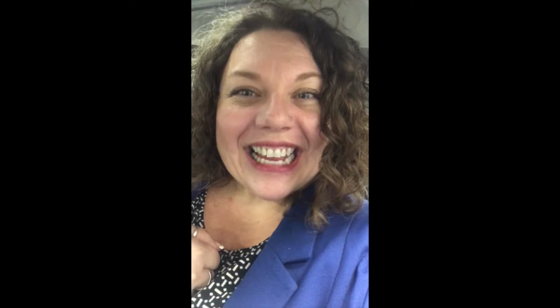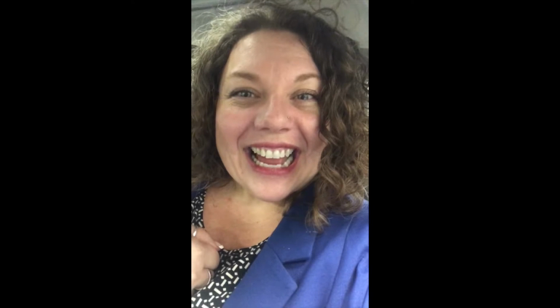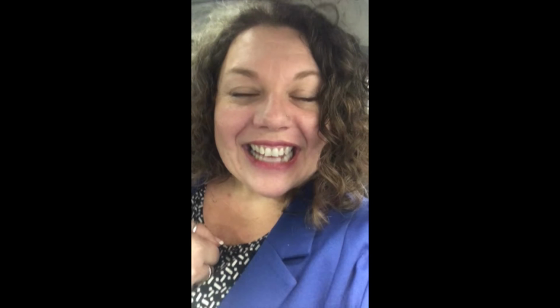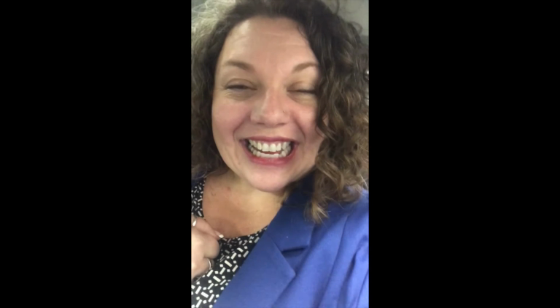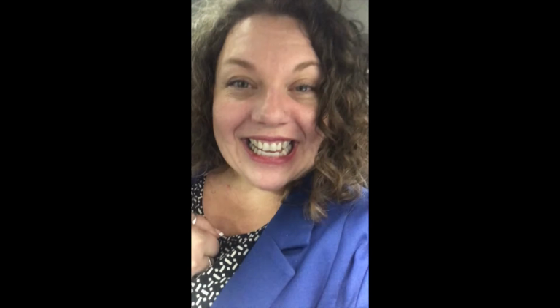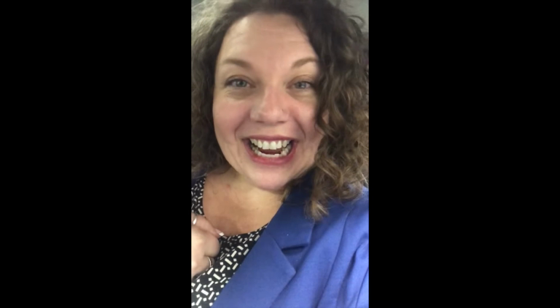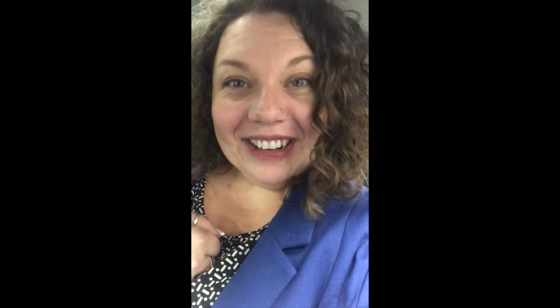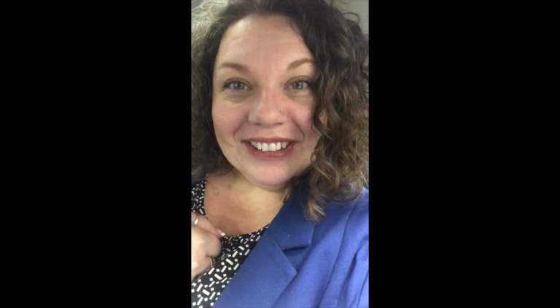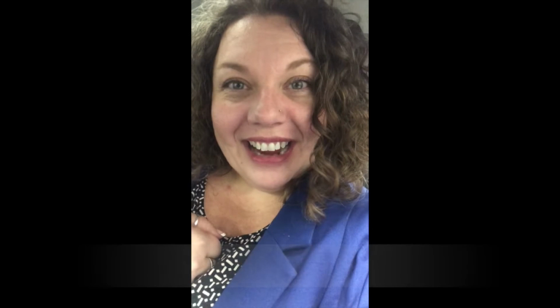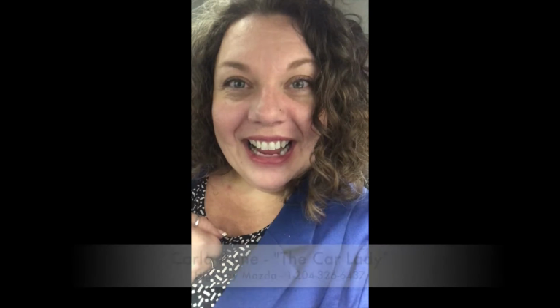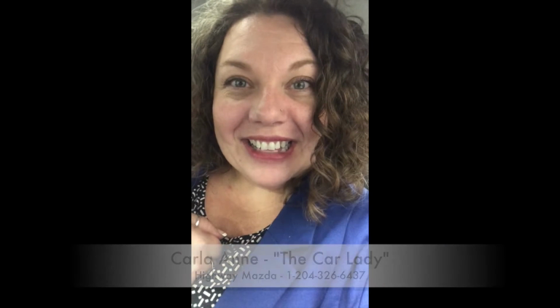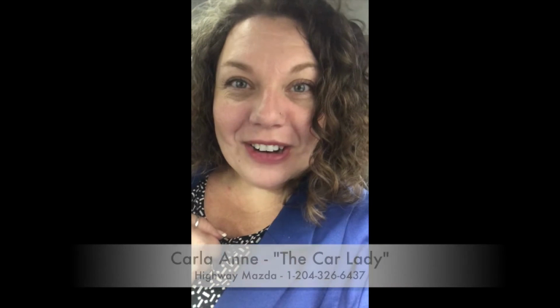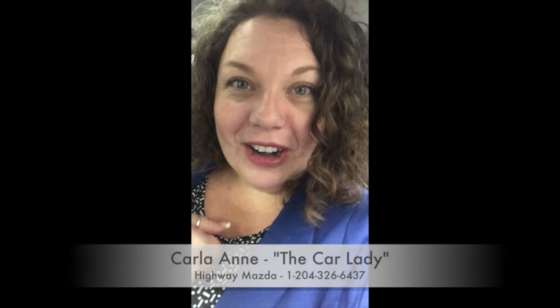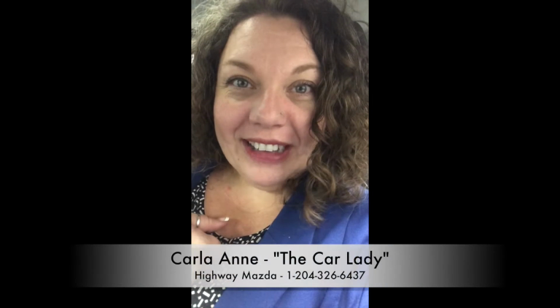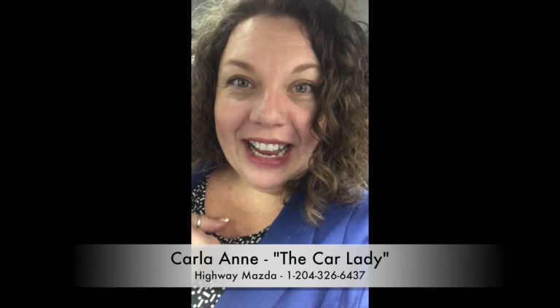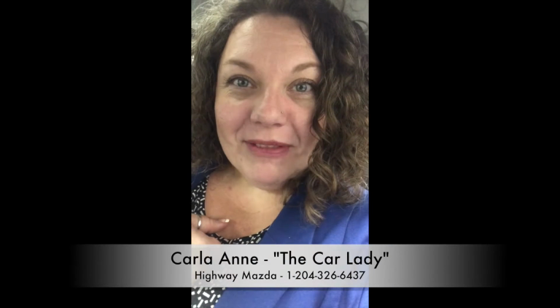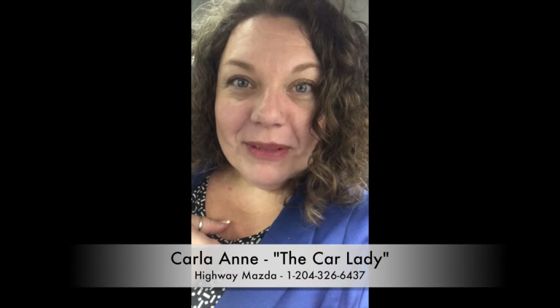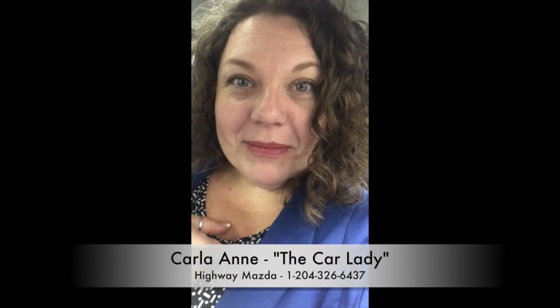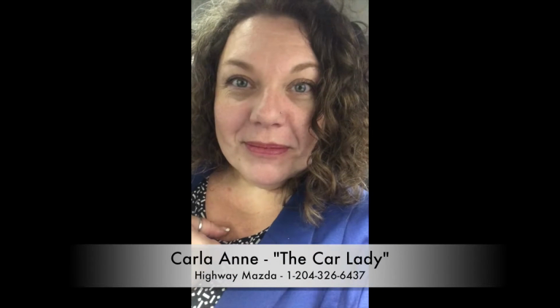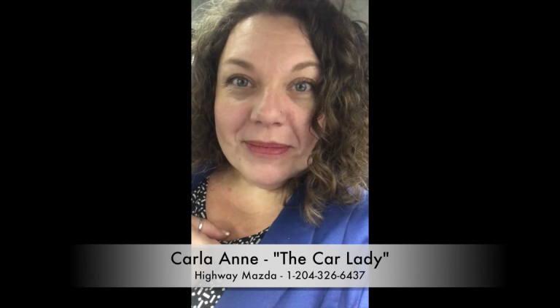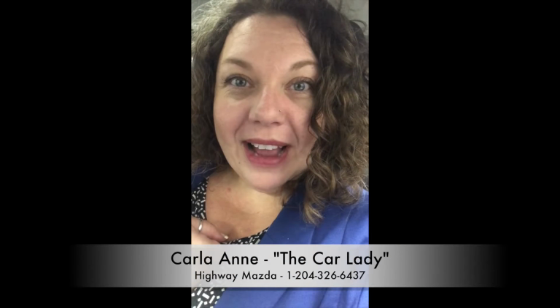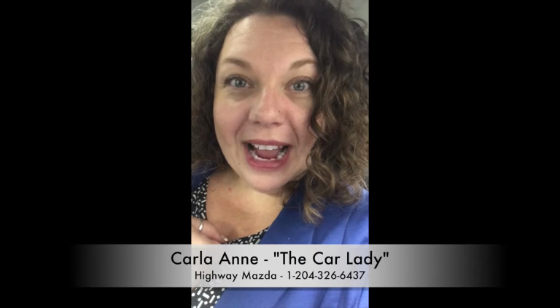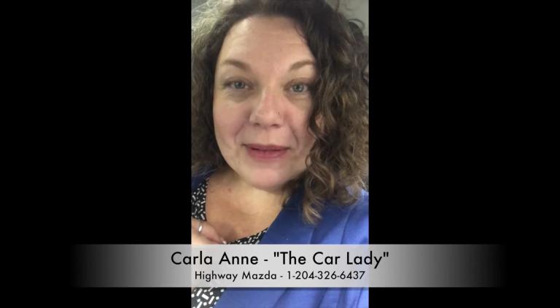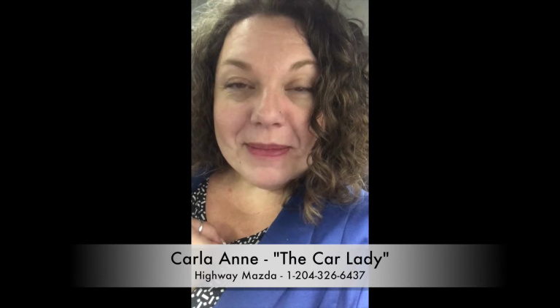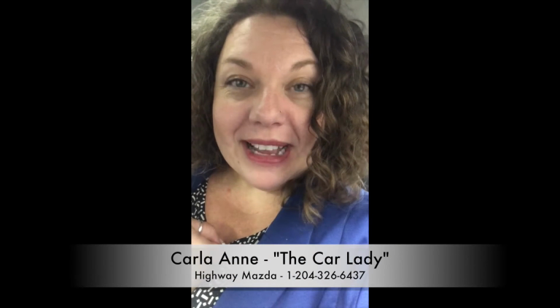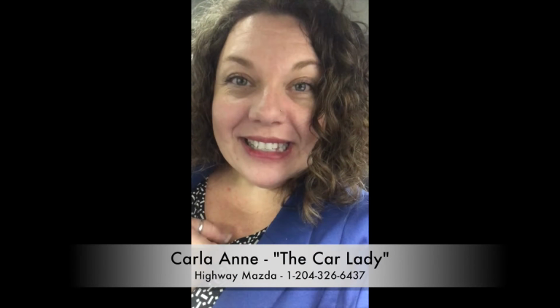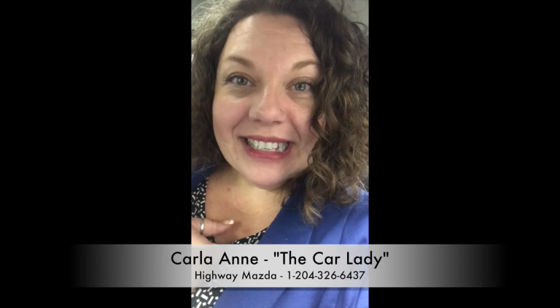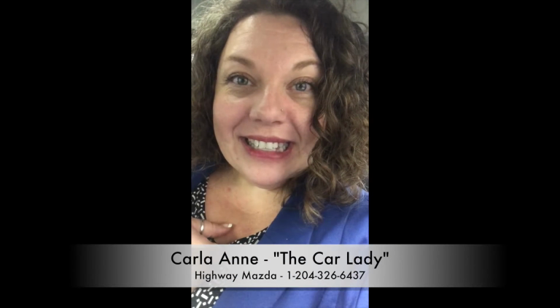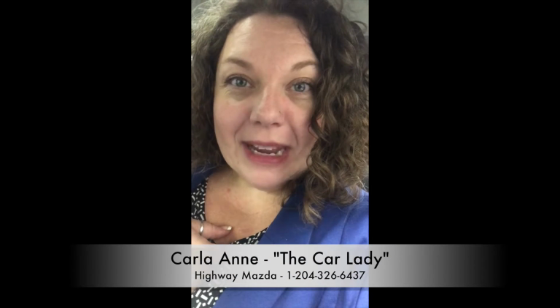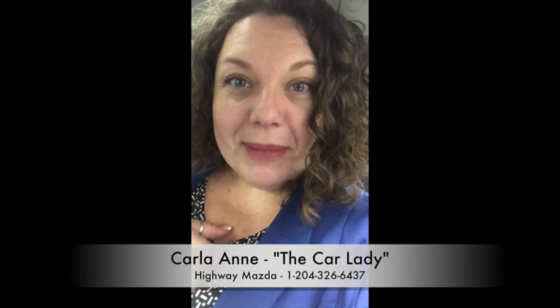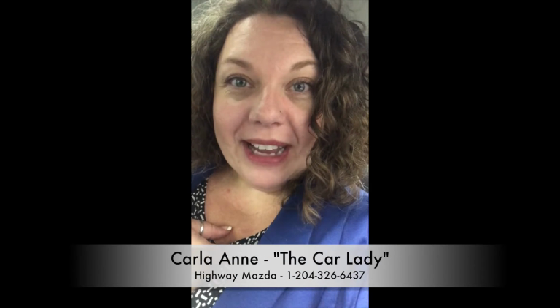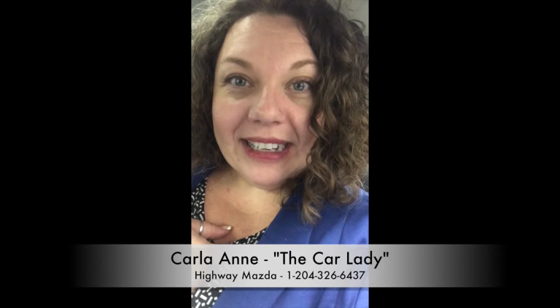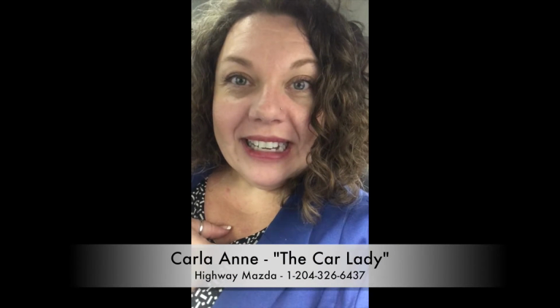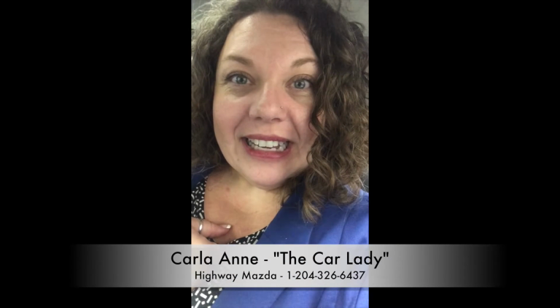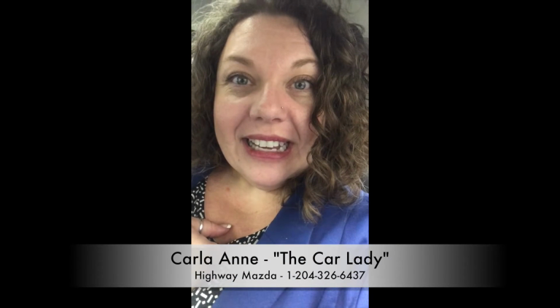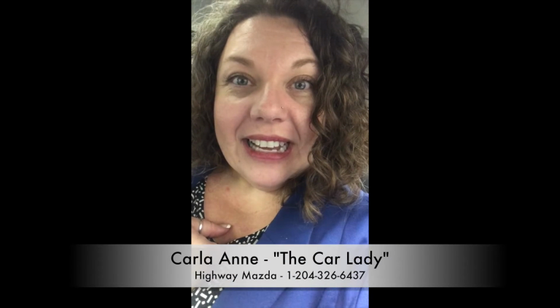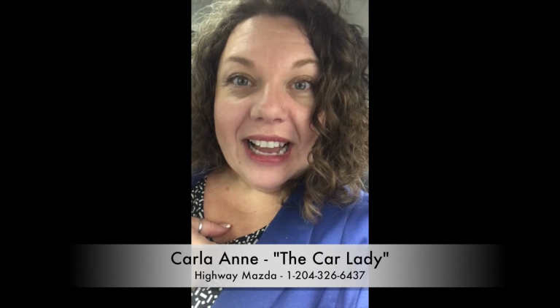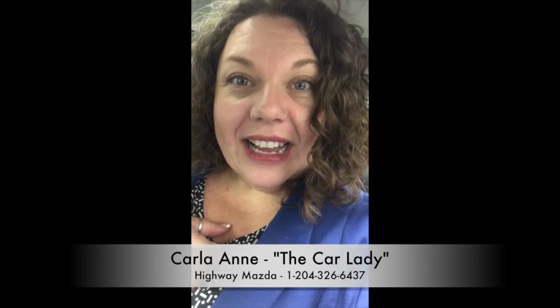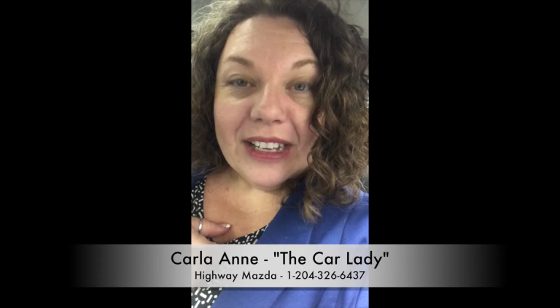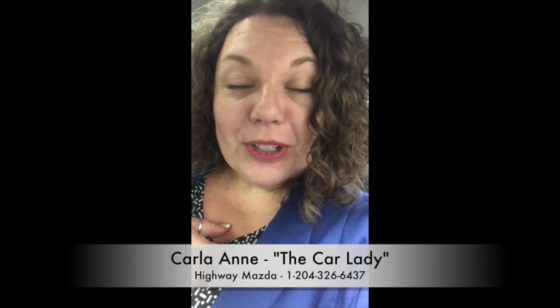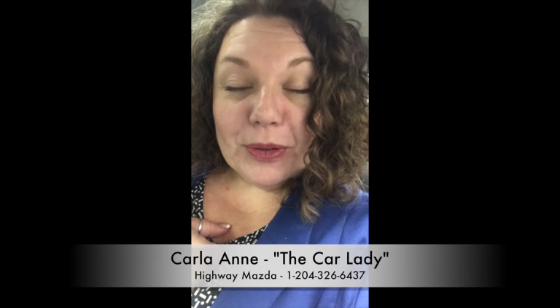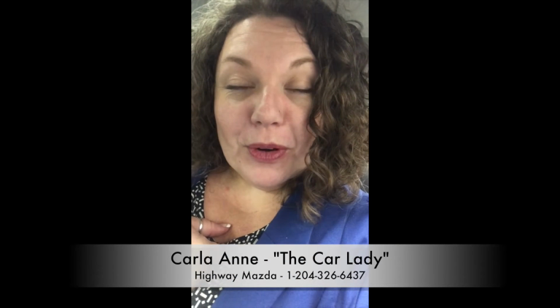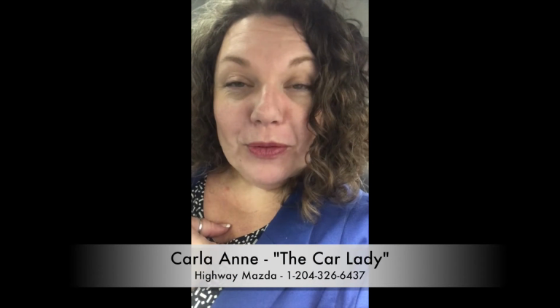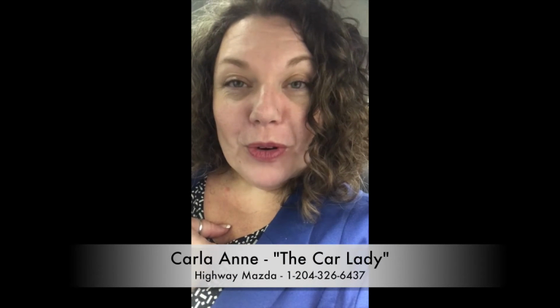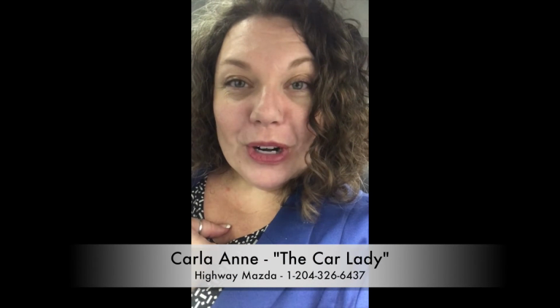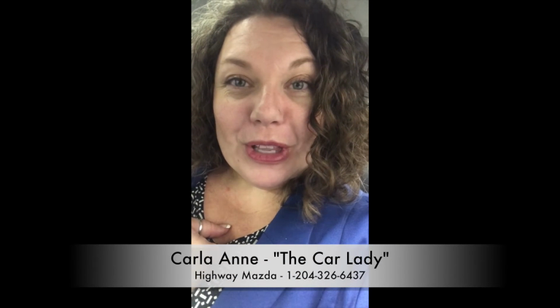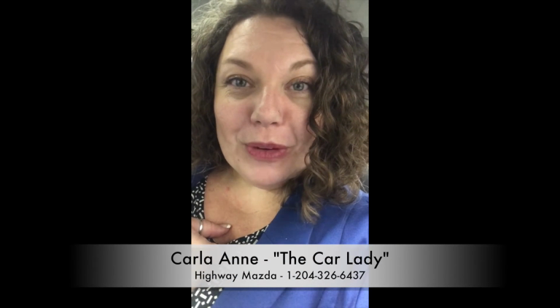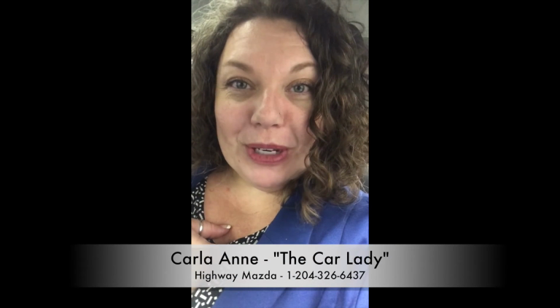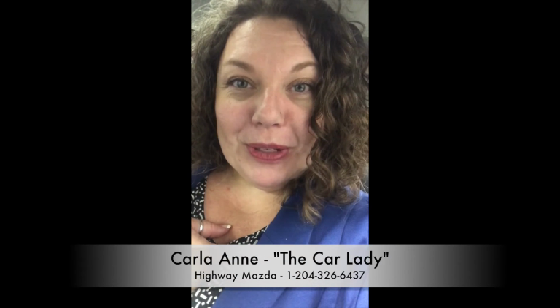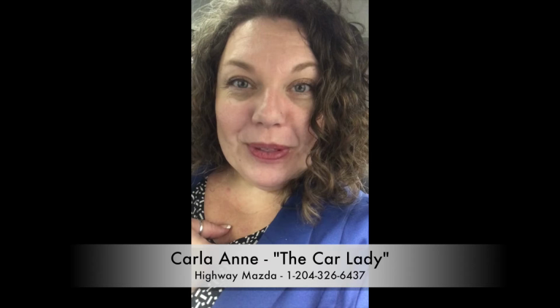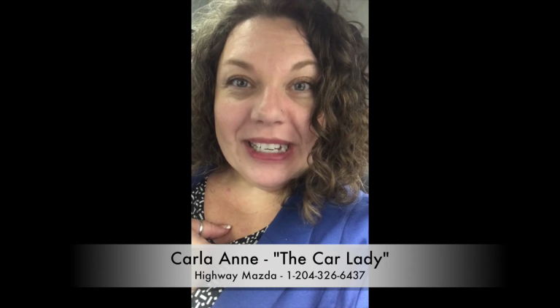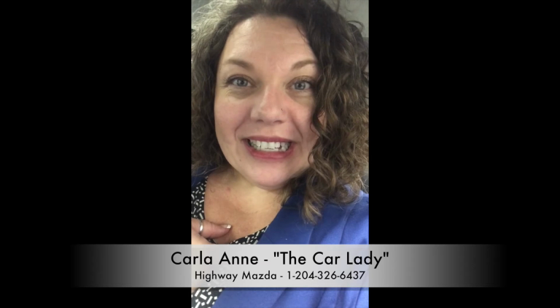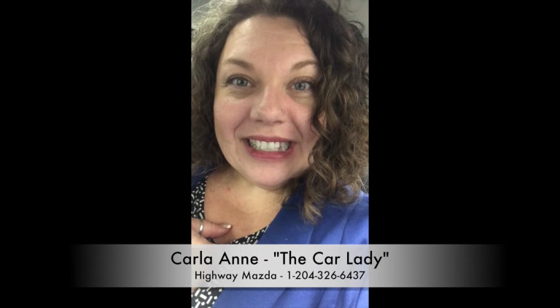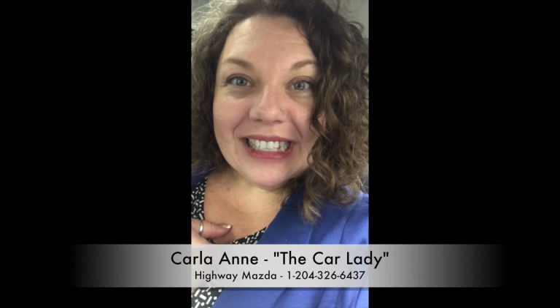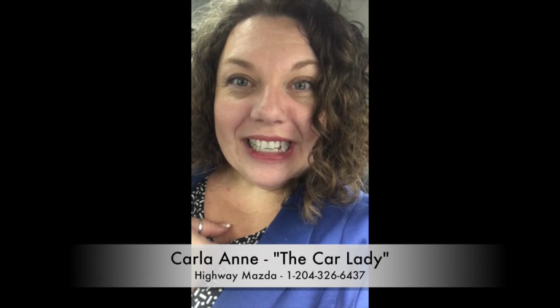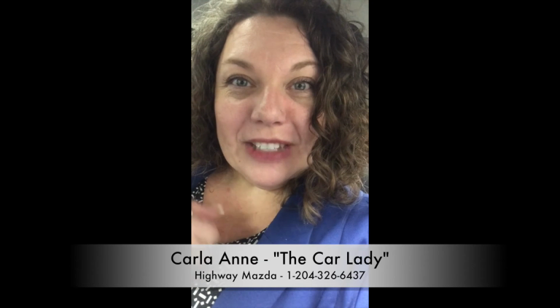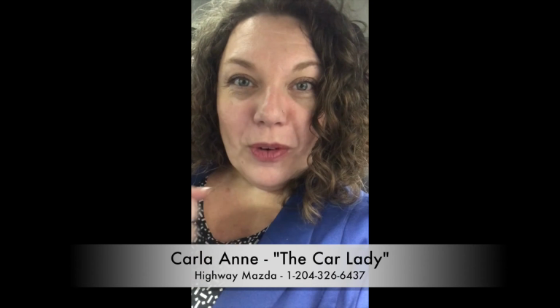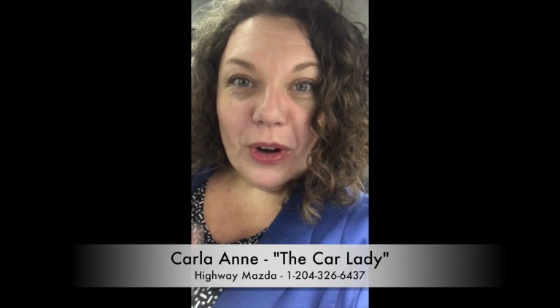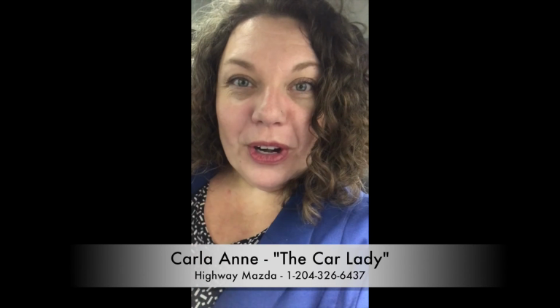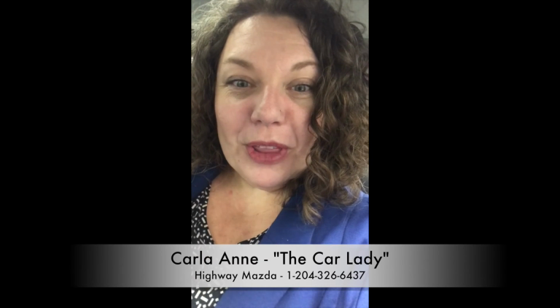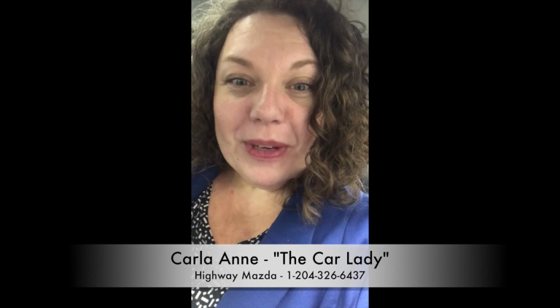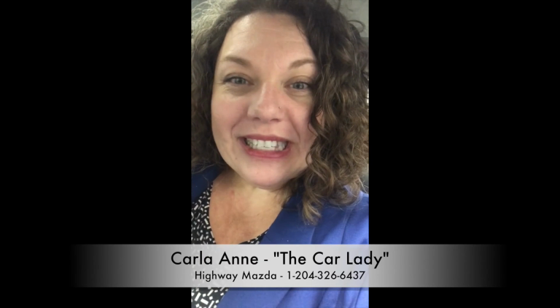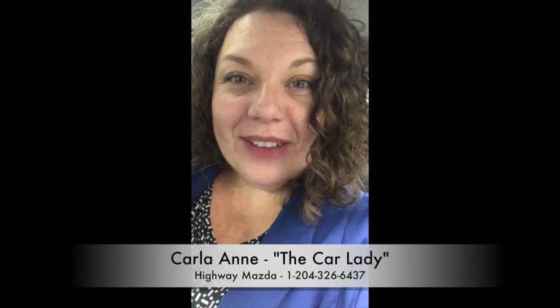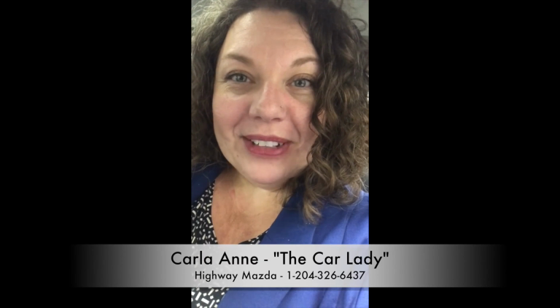Take care. It's Carla Ann from Highway Mazda in Steinbeck, 204-326-6437.